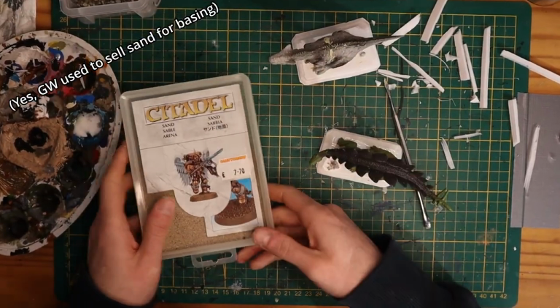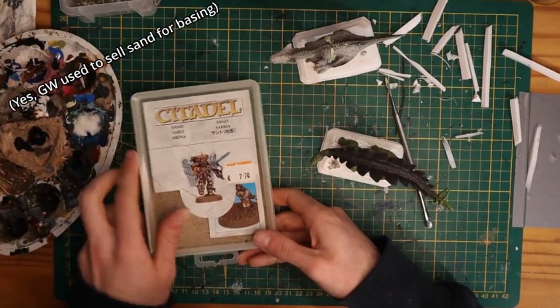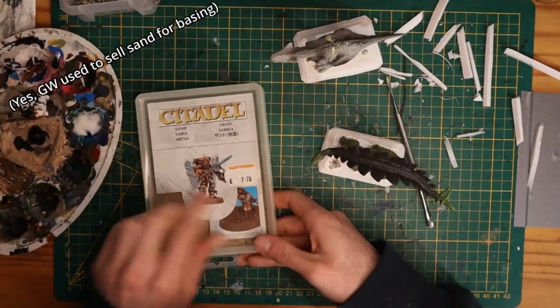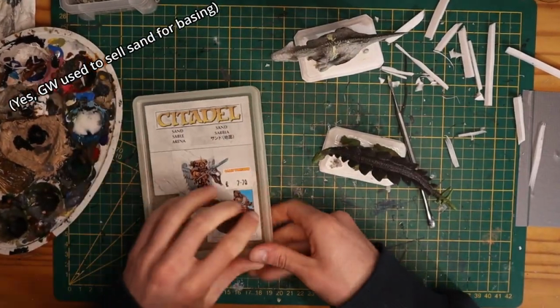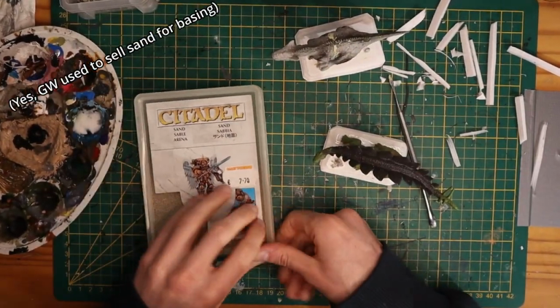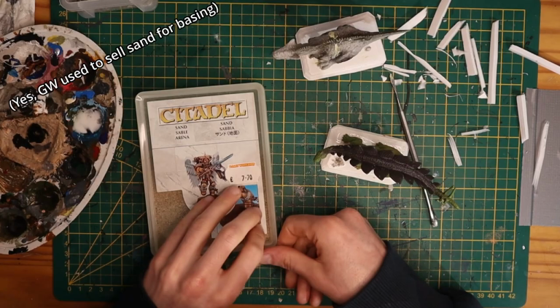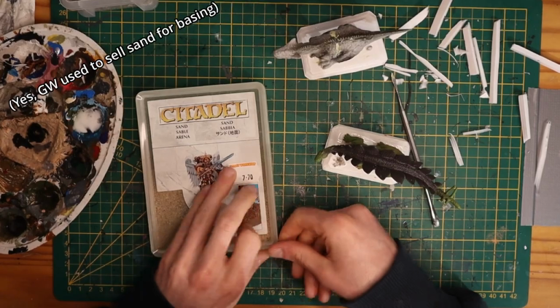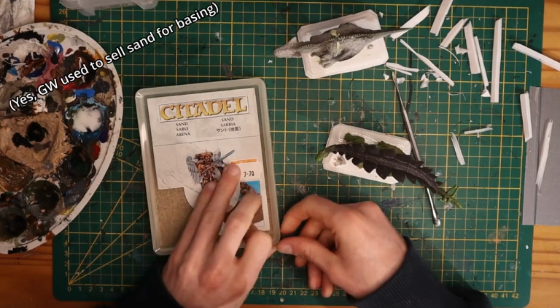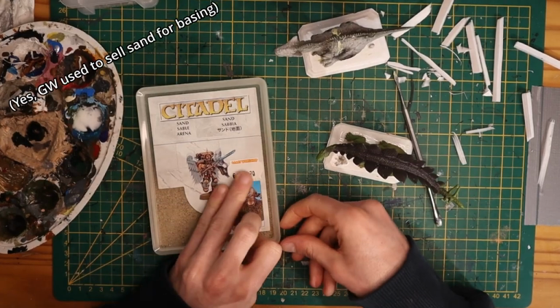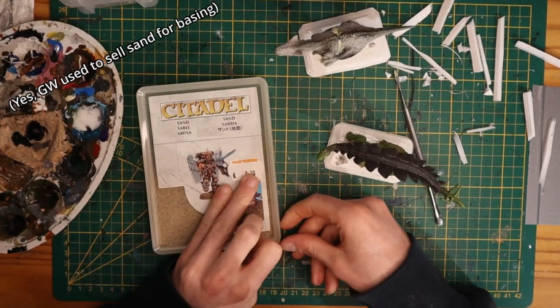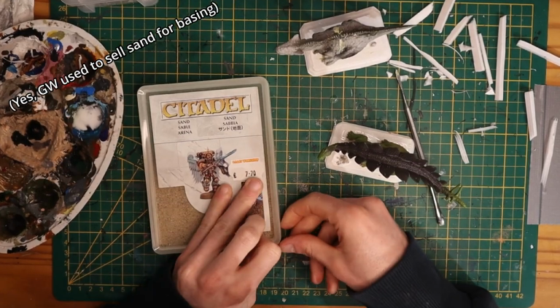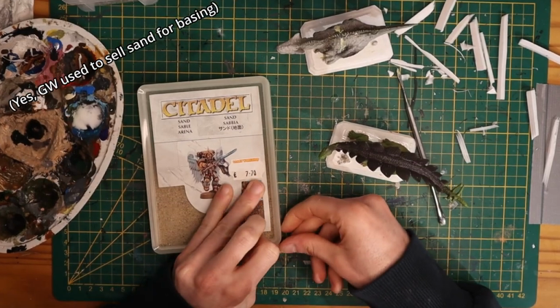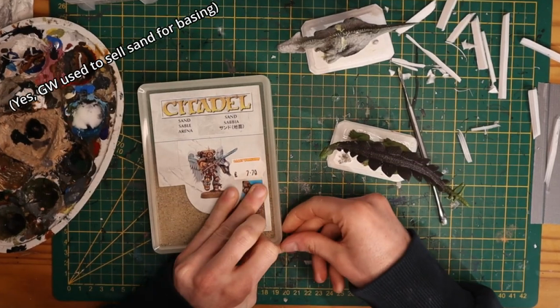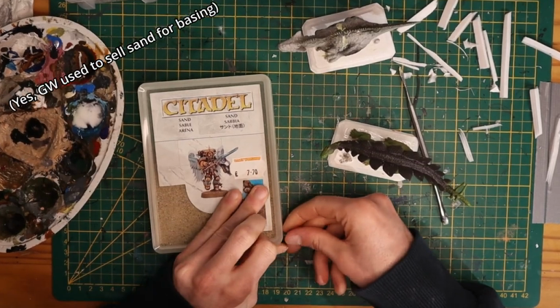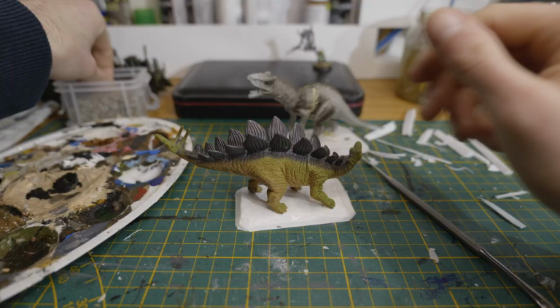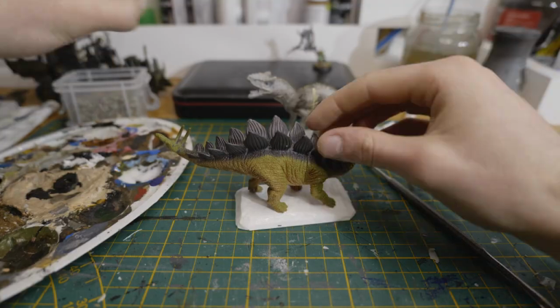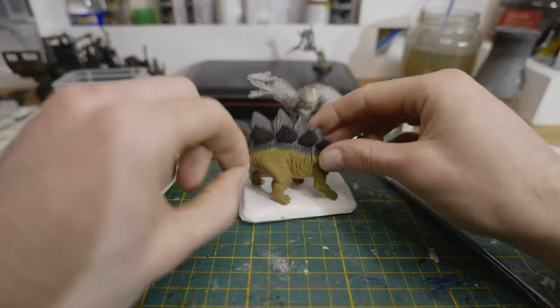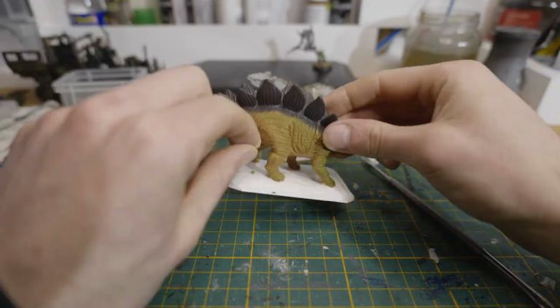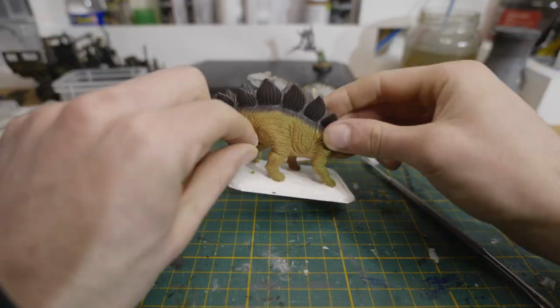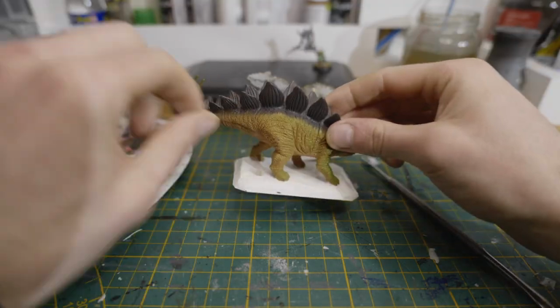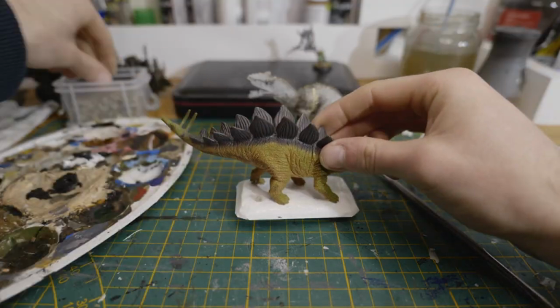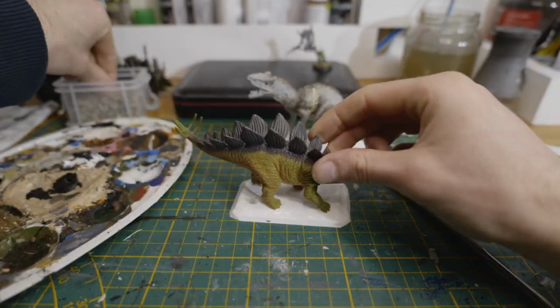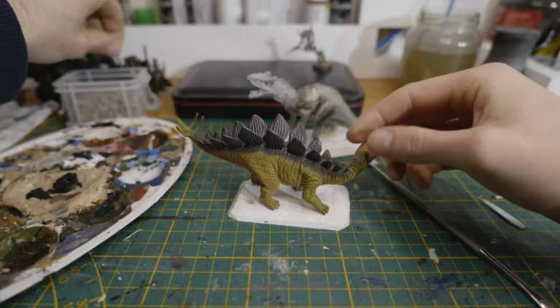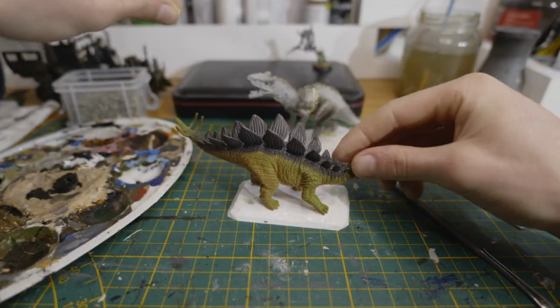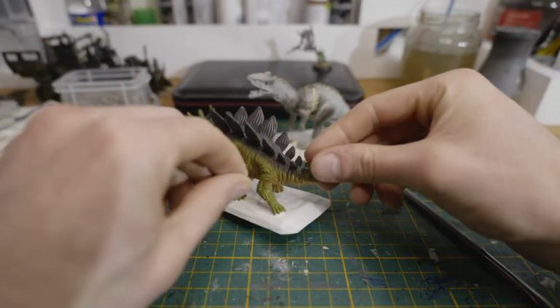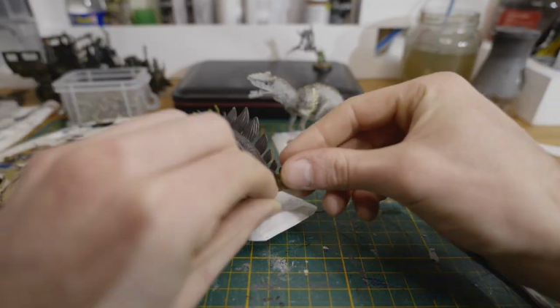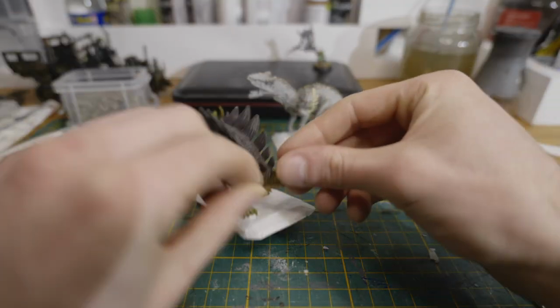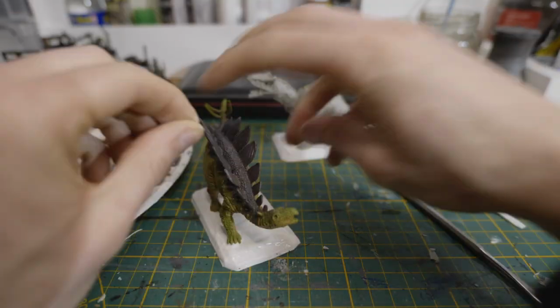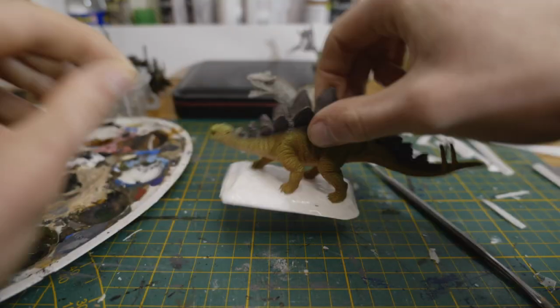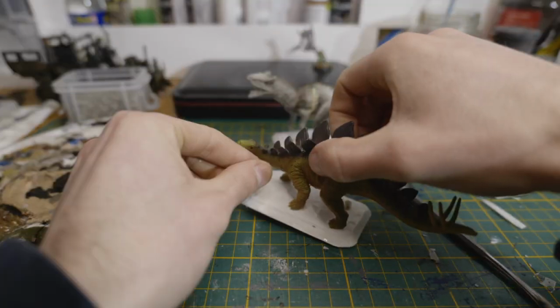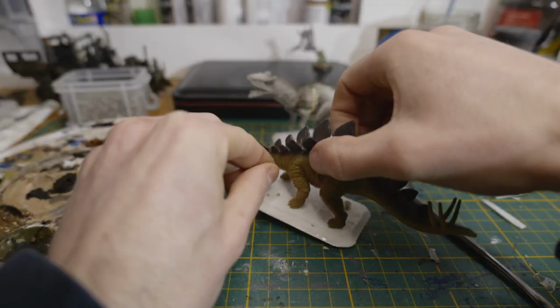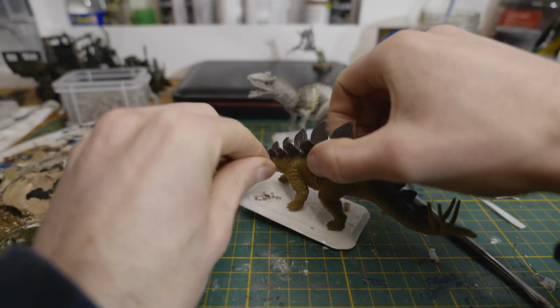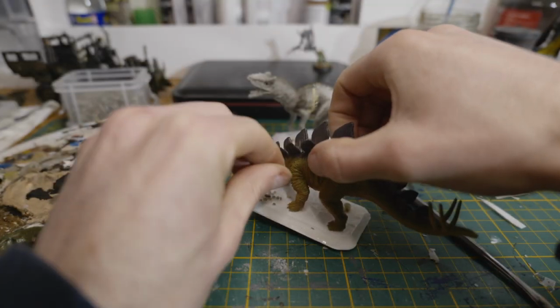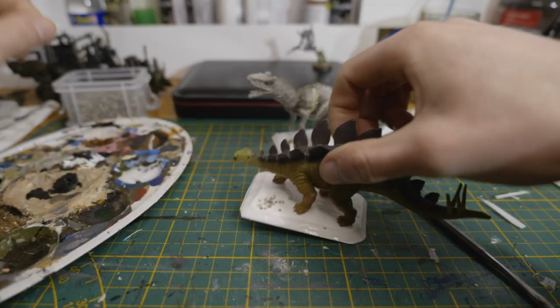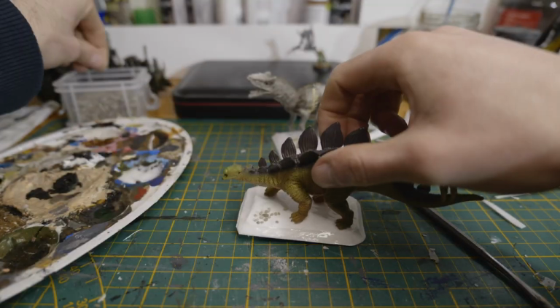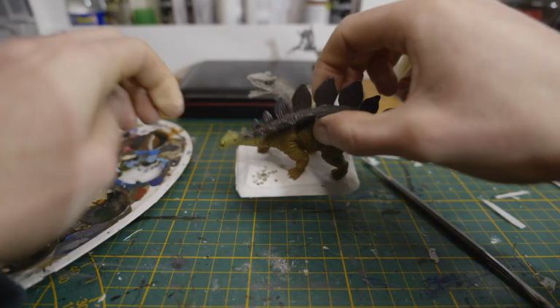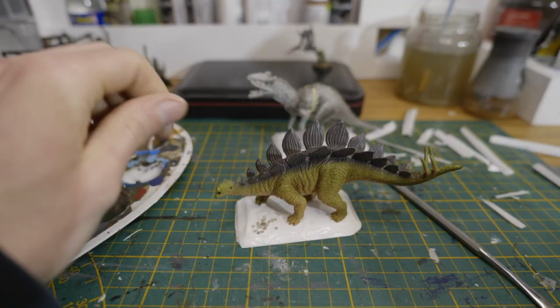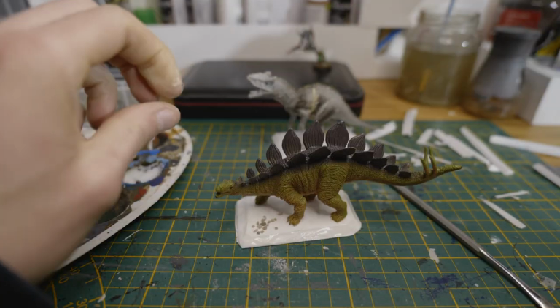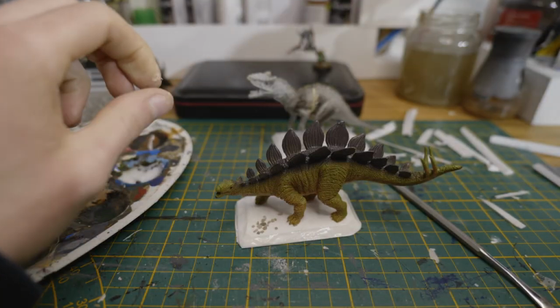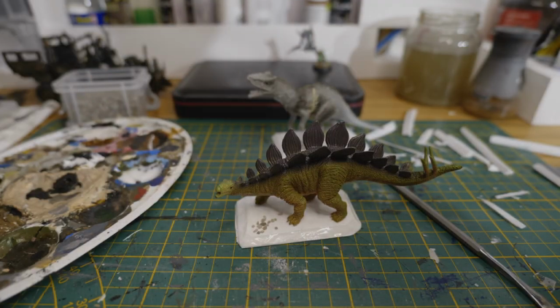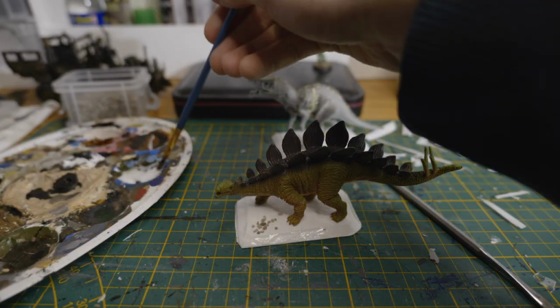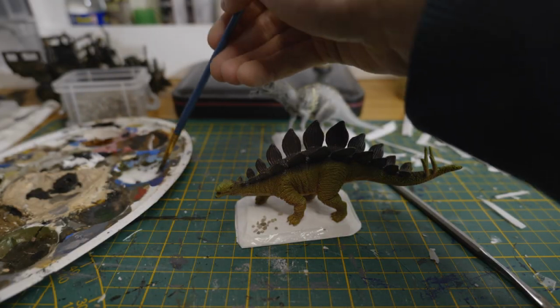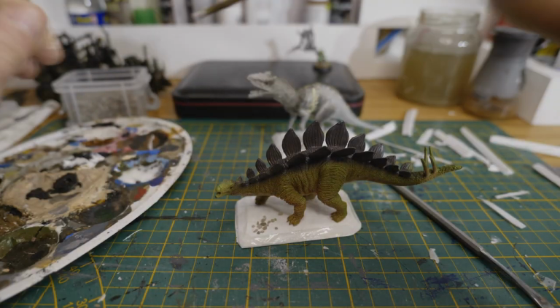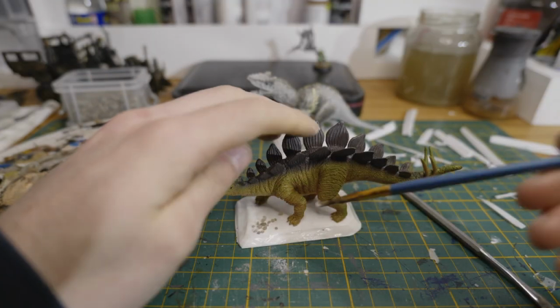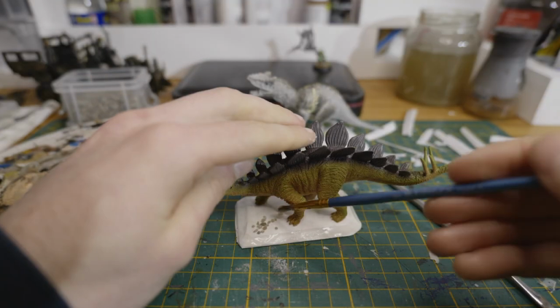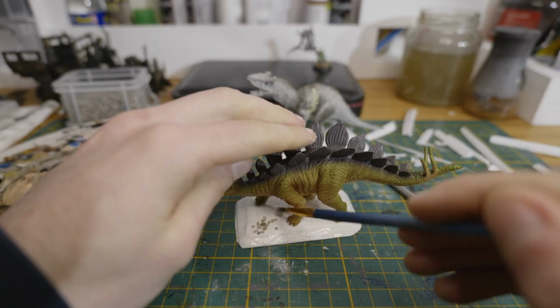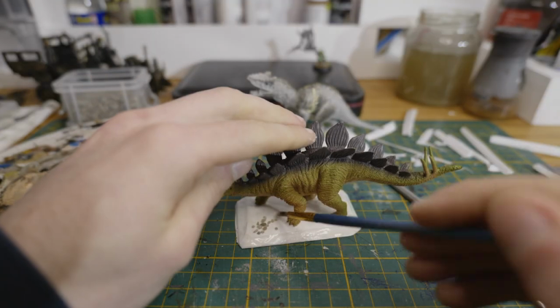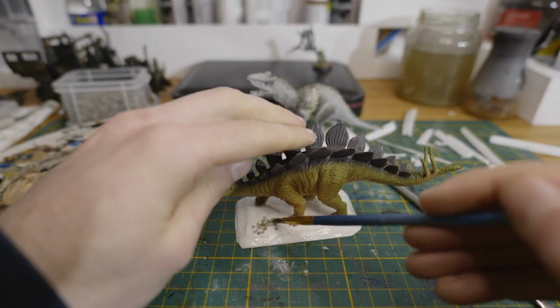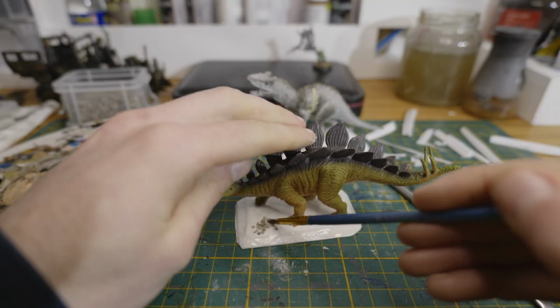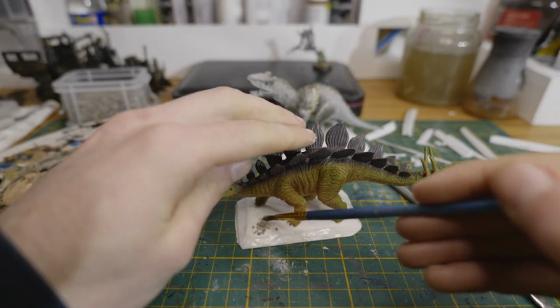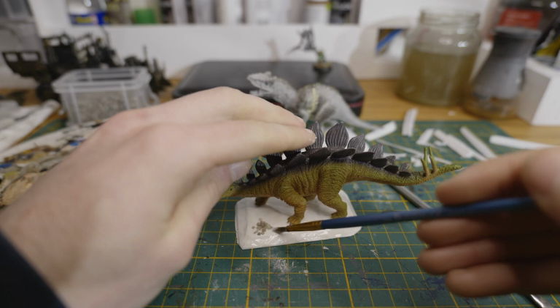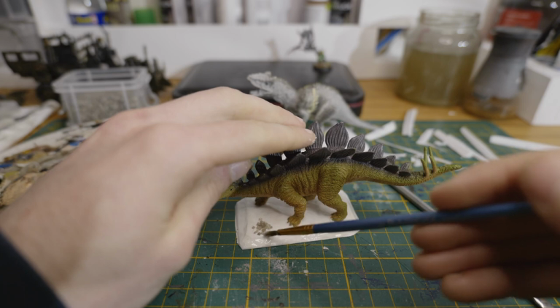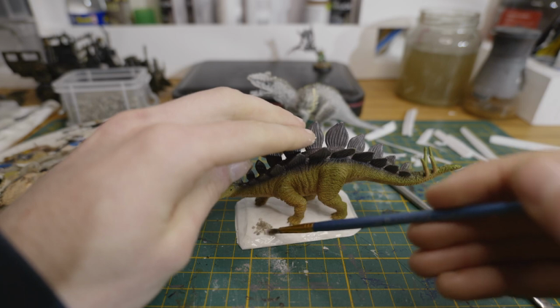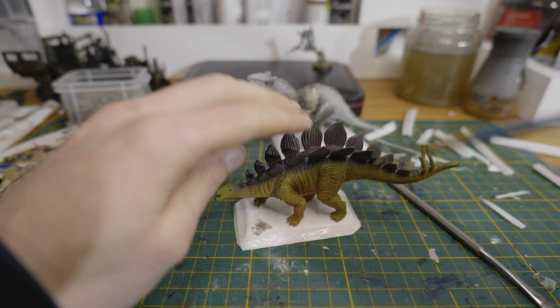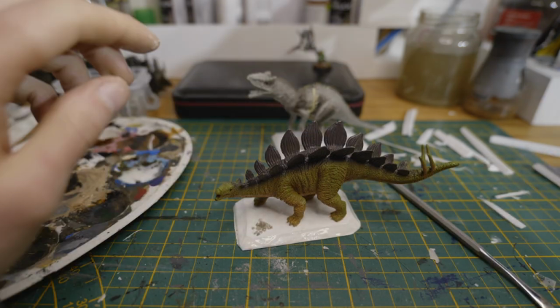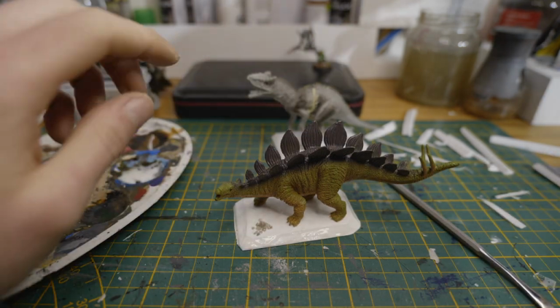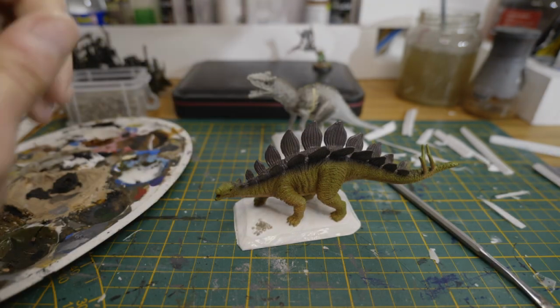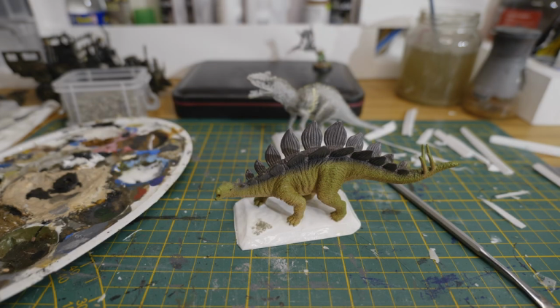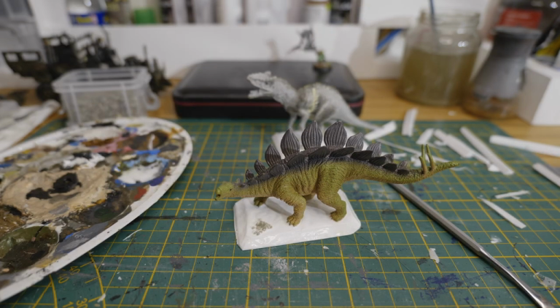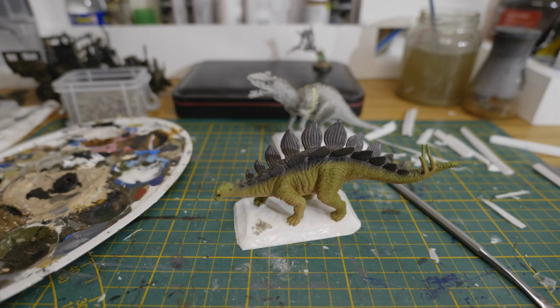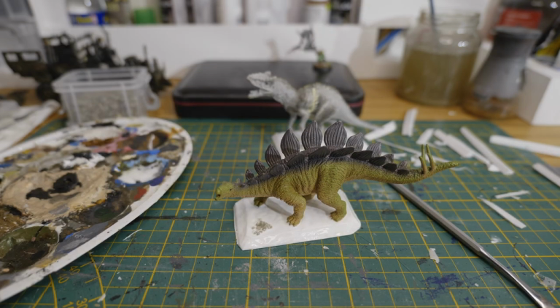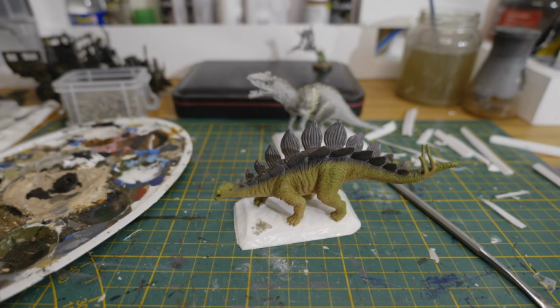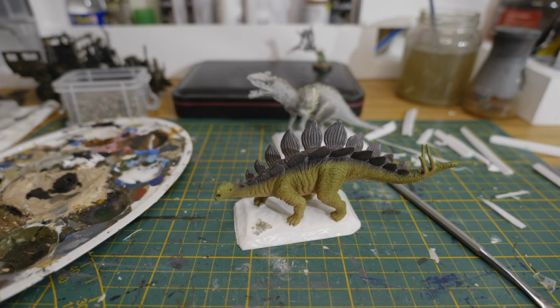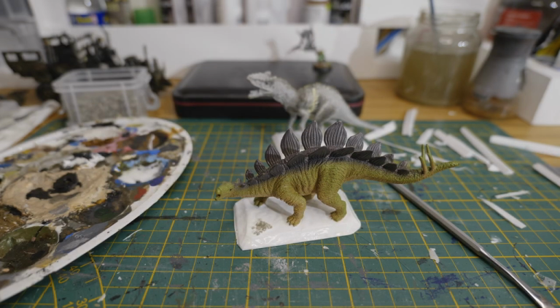After these were cut out and I beveled the edges, I glued the dinosaurs to them and I glued some sand and small rocks onto the bases to give it a nice texture.